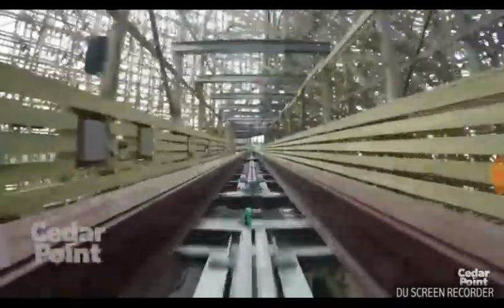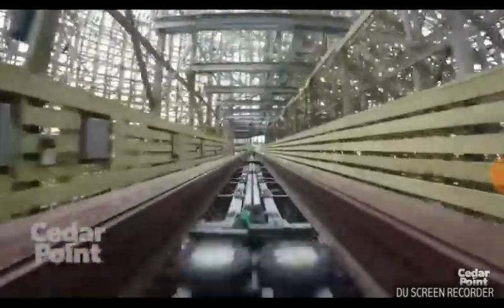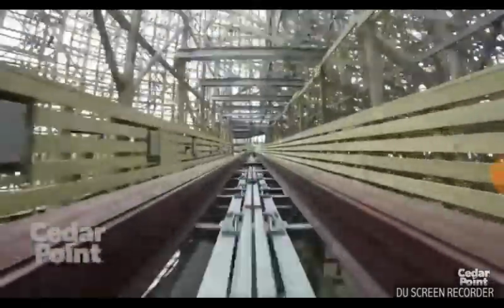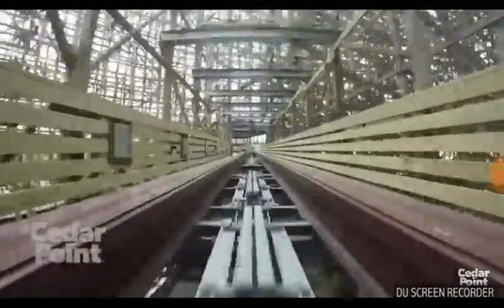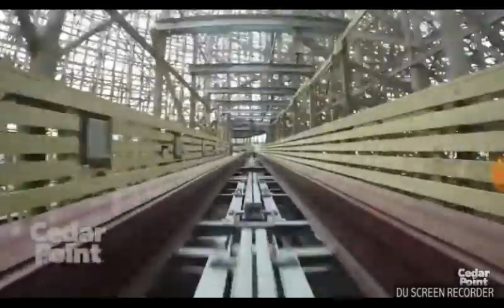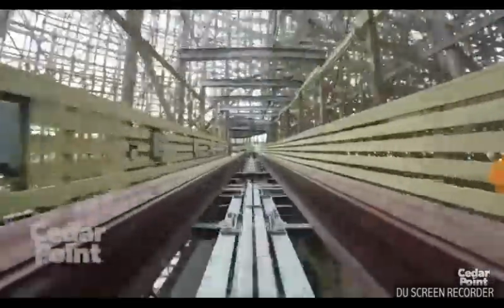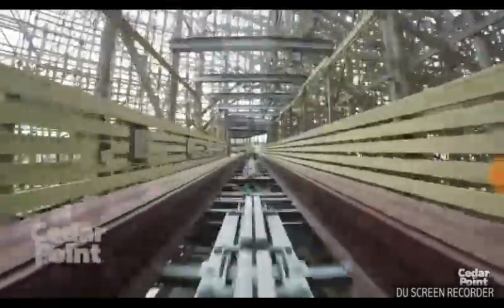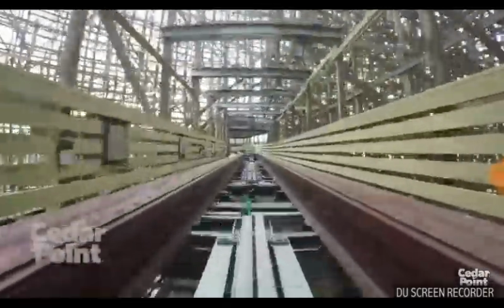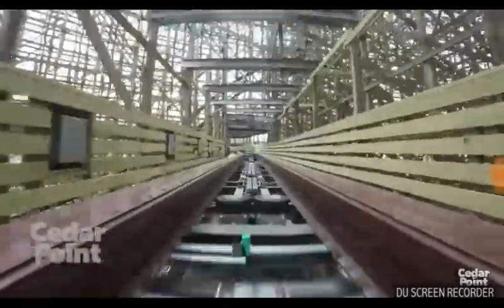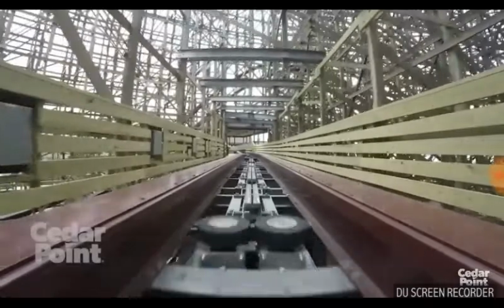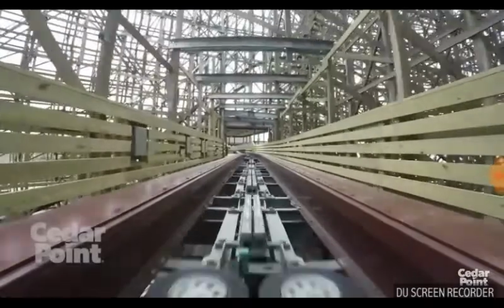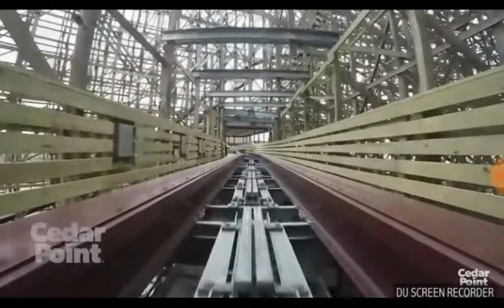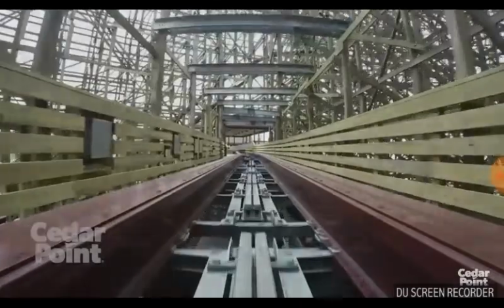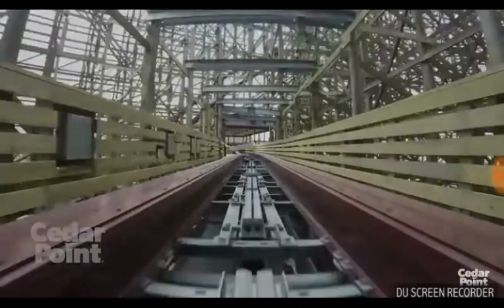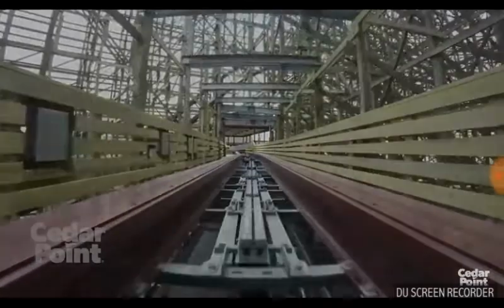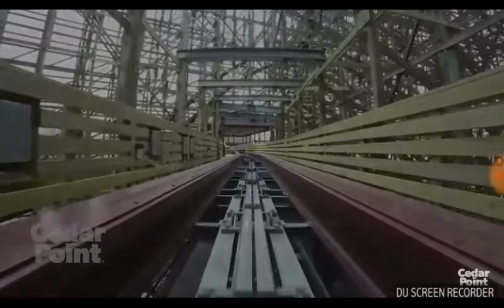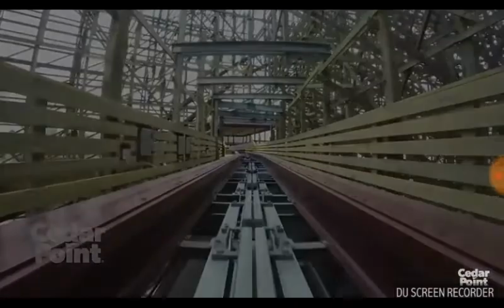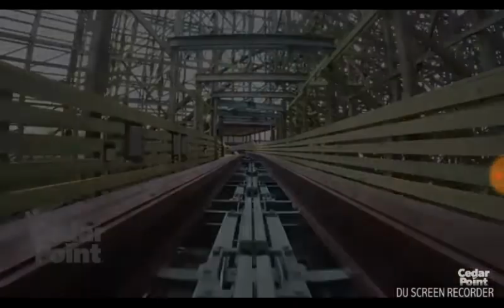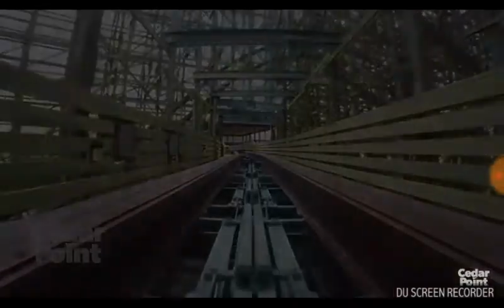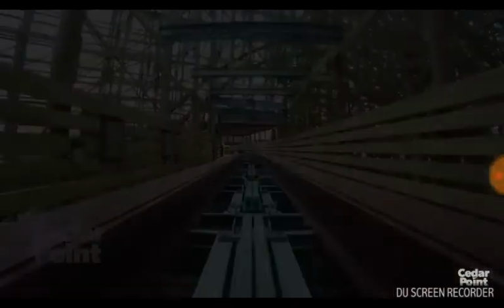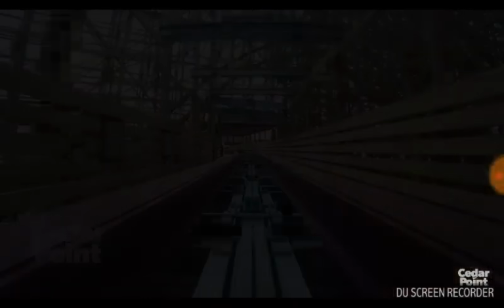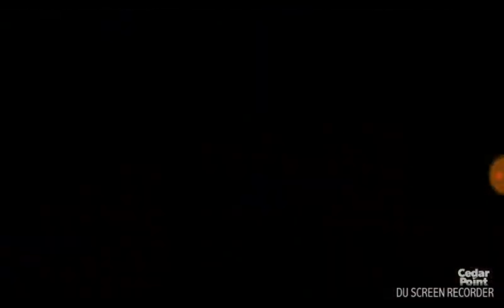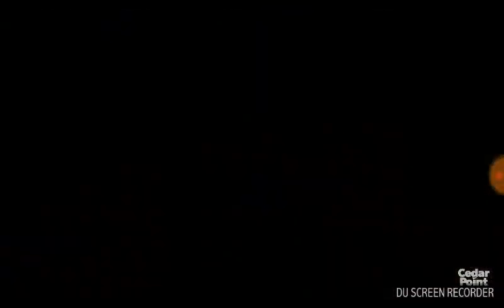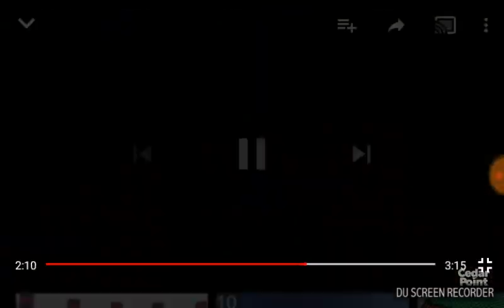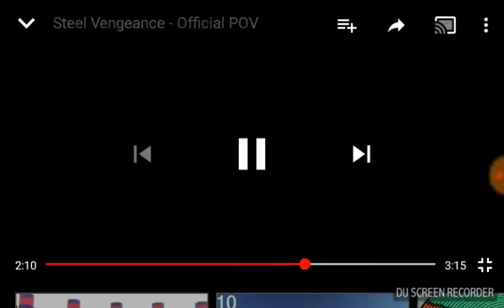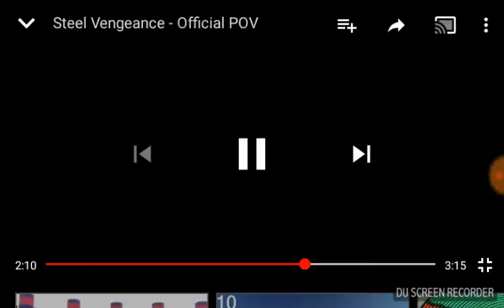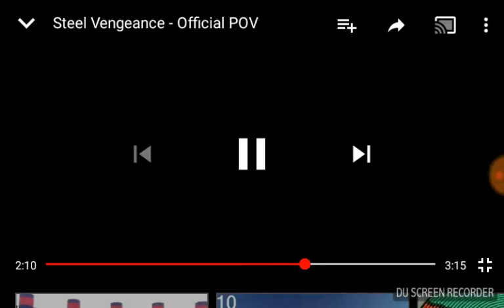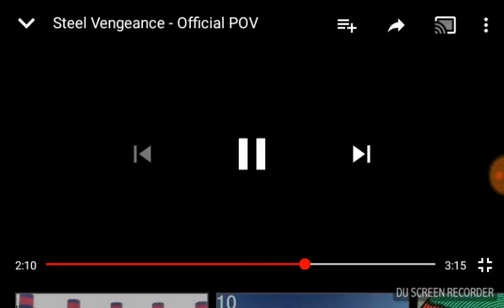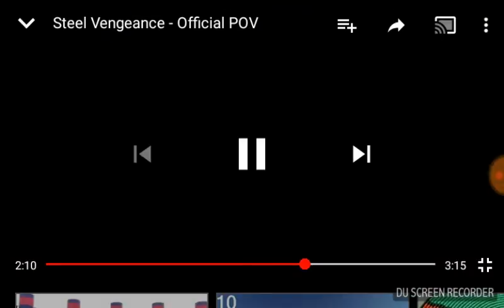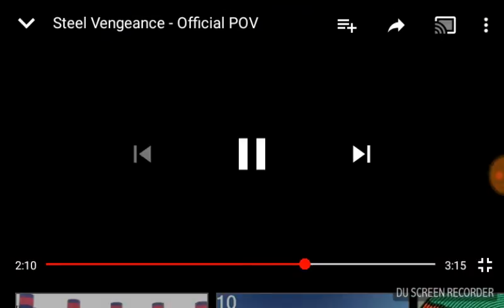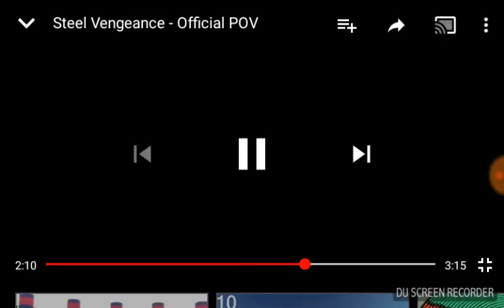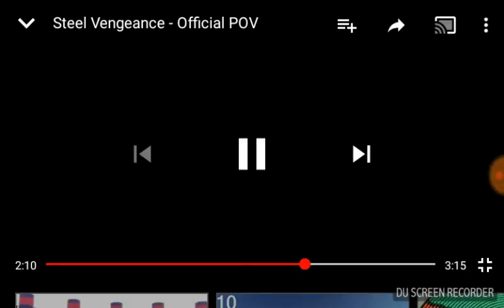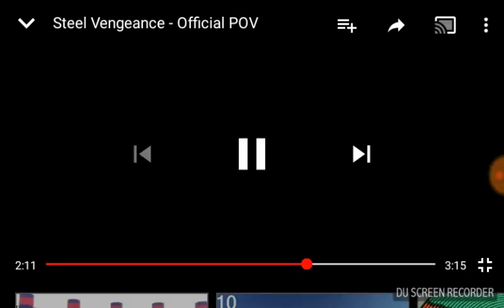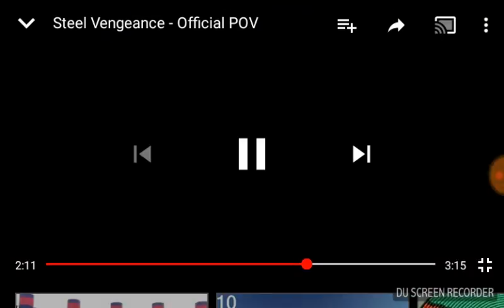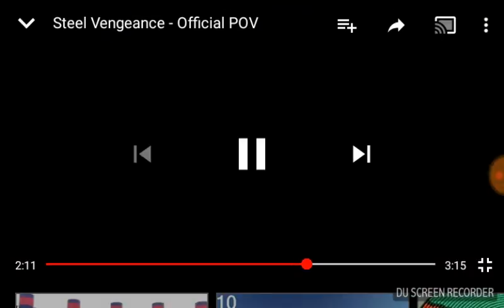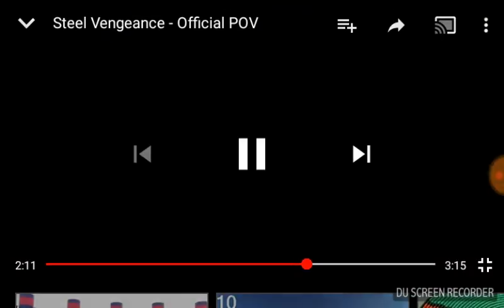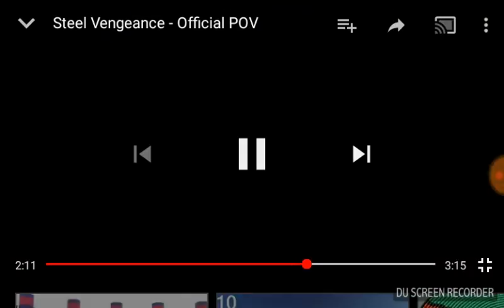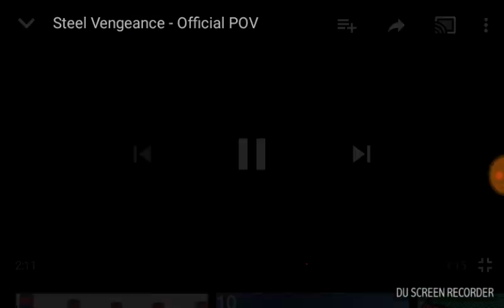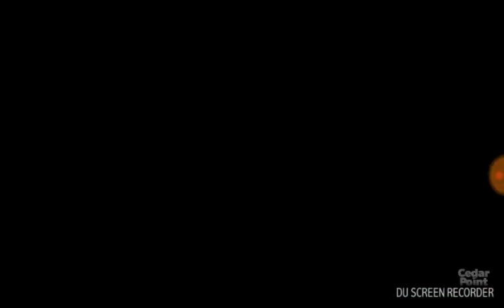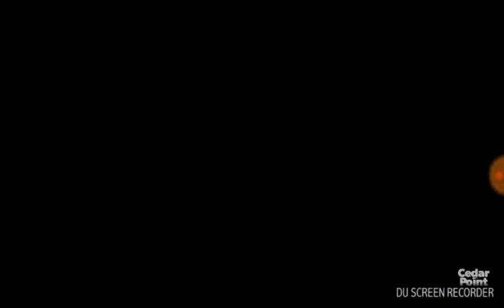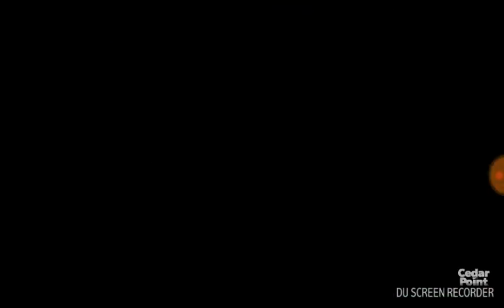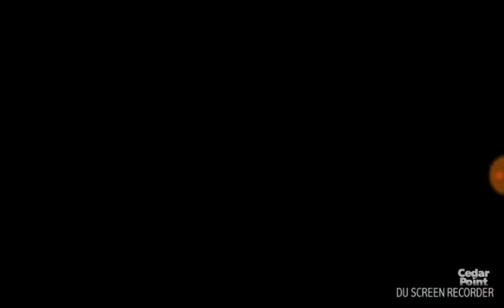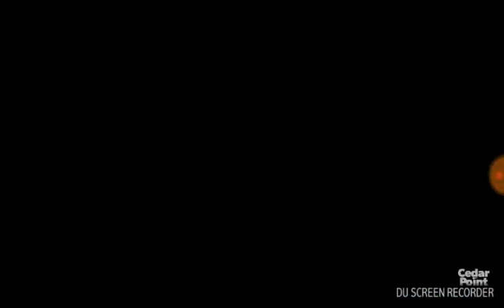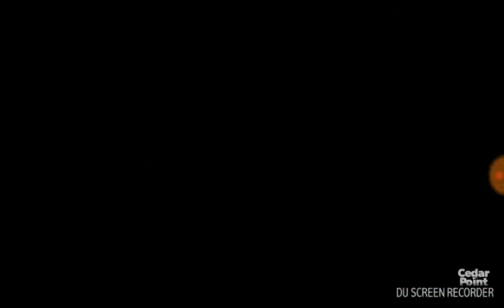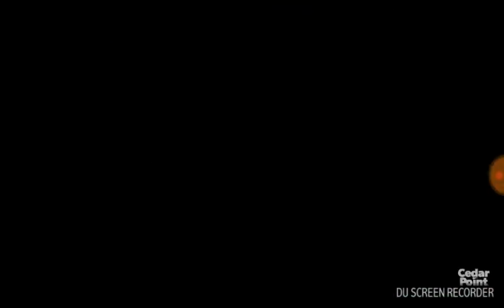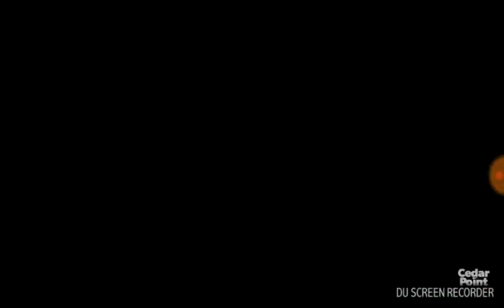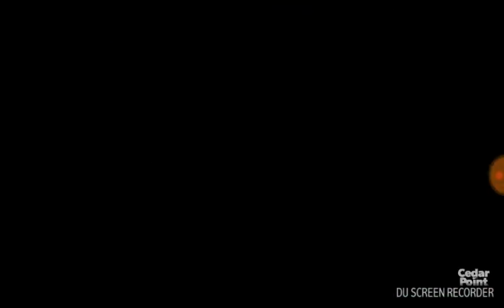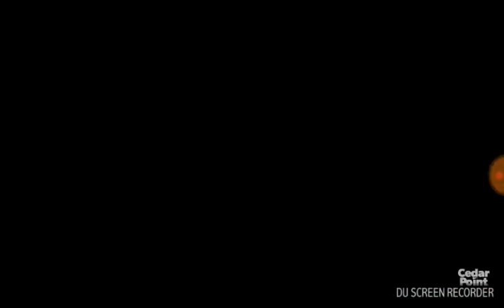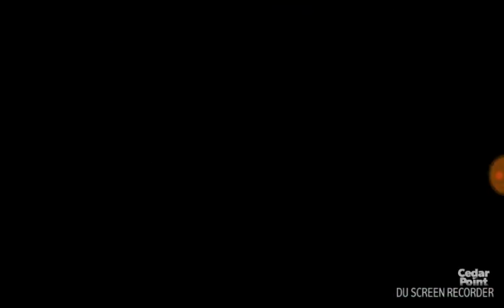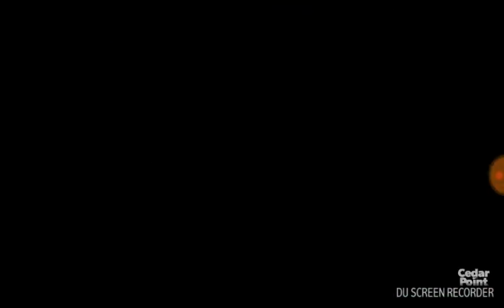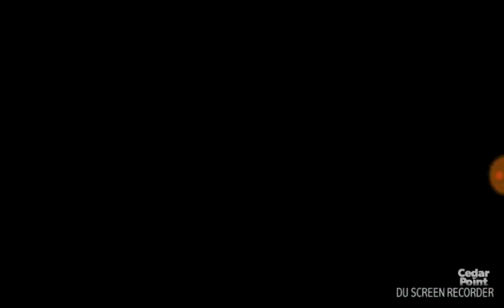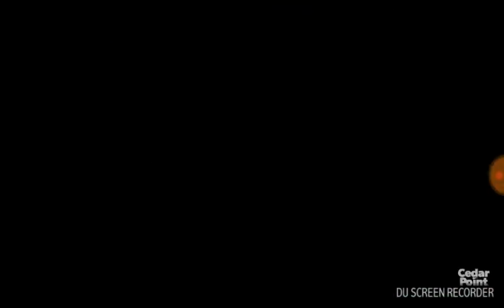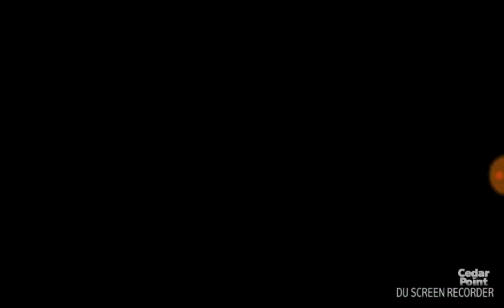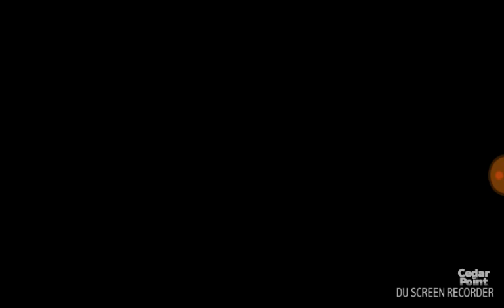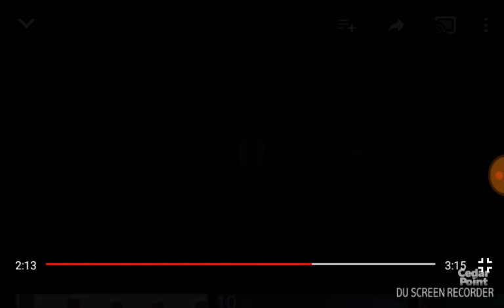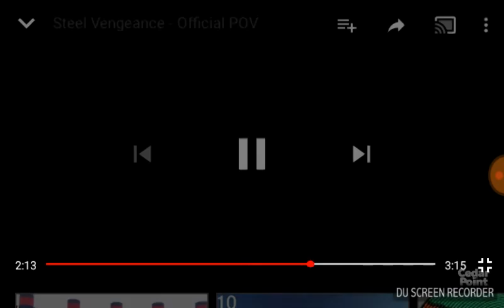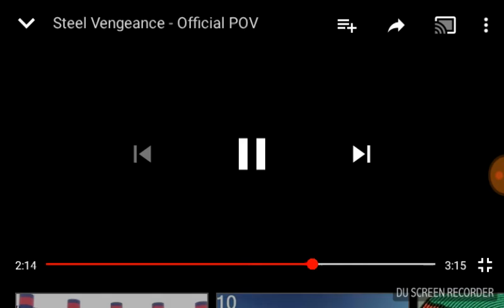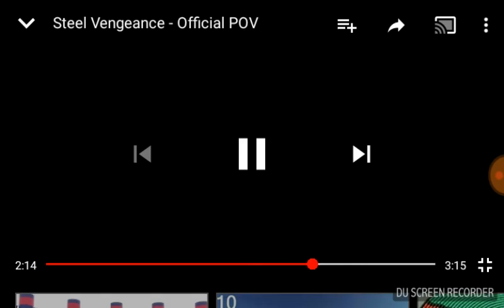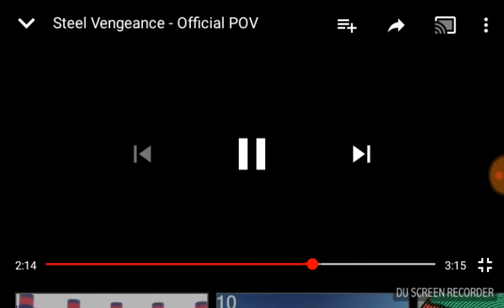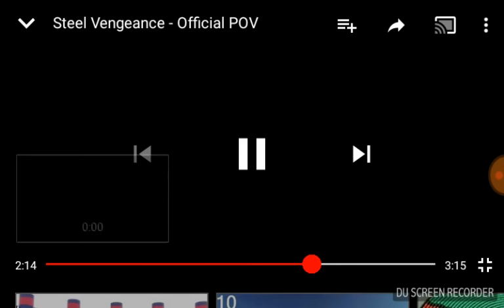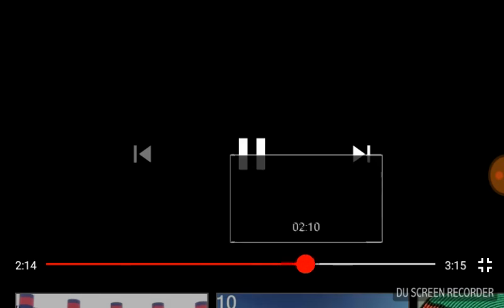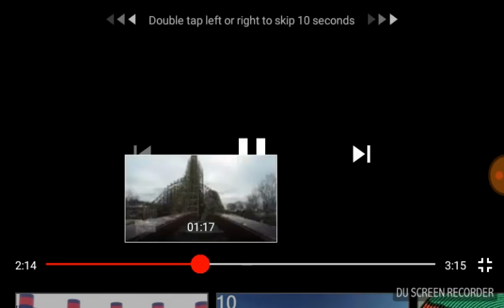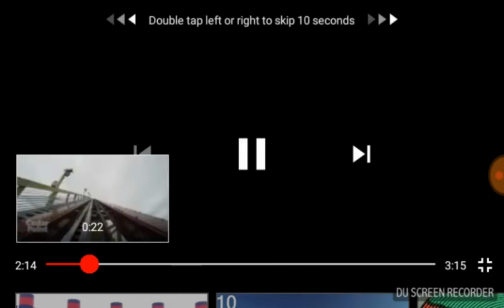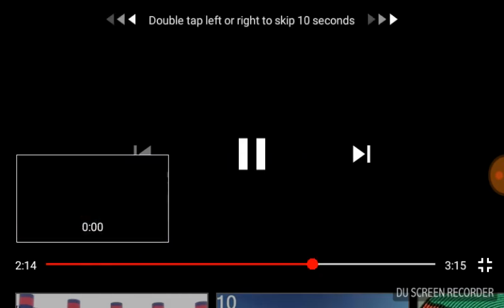And when you hit the brake run you're like, 'Whoa, what just hit me?' And it's like, 'Wow.'